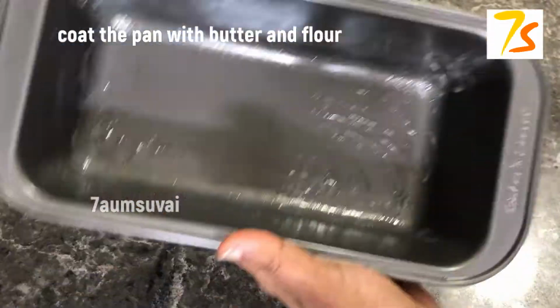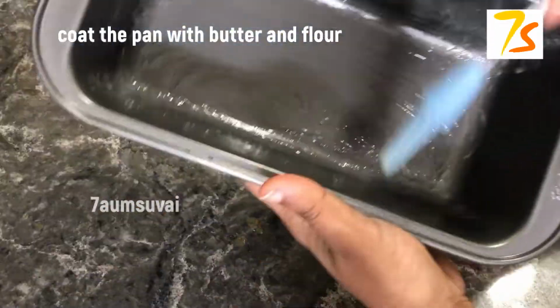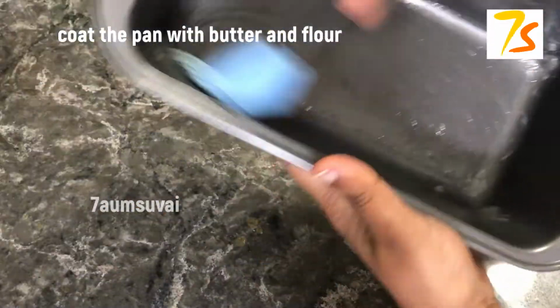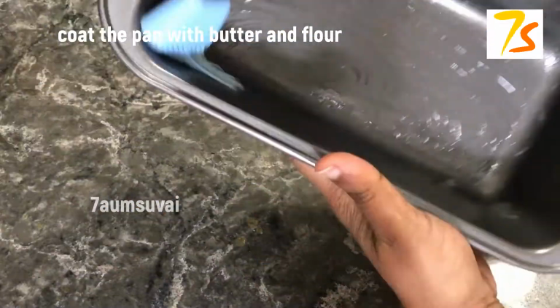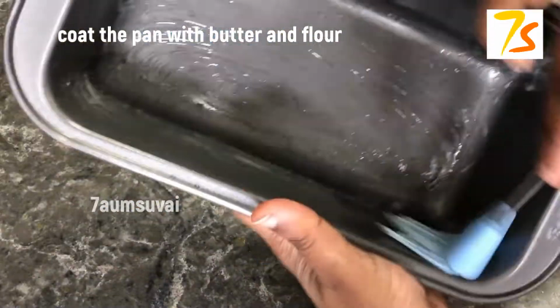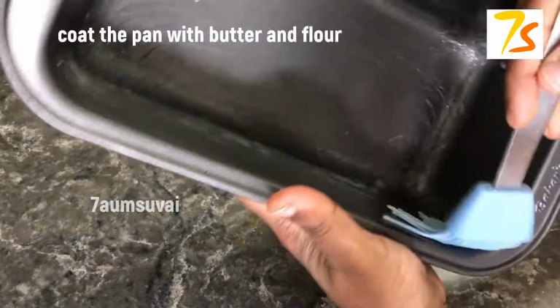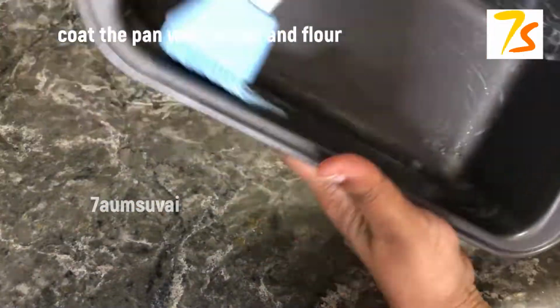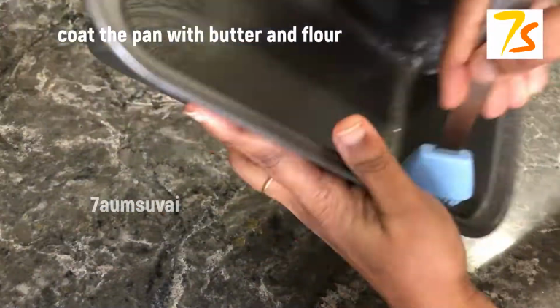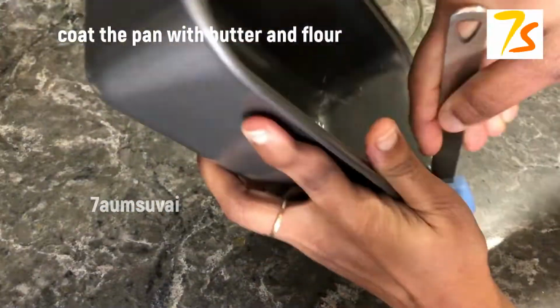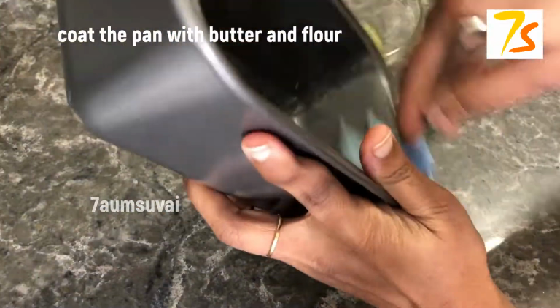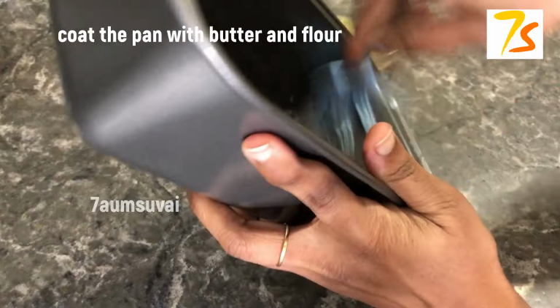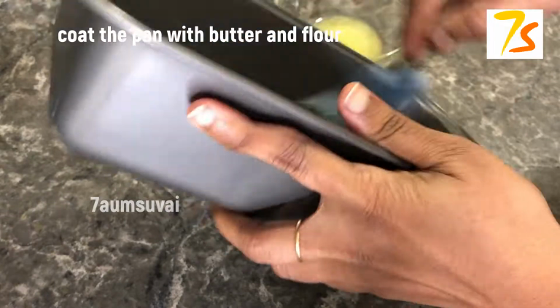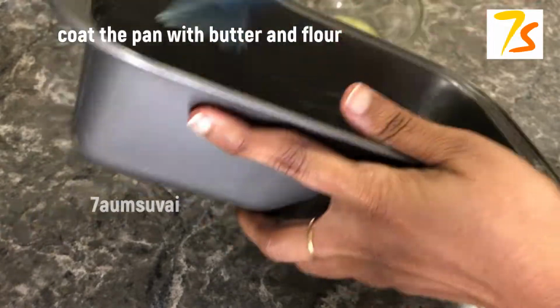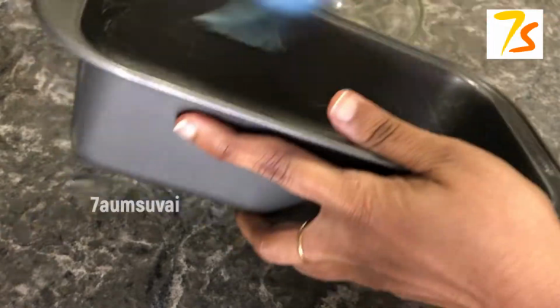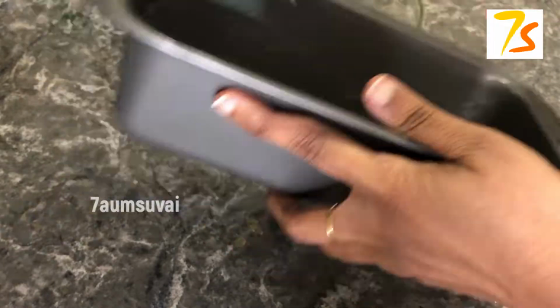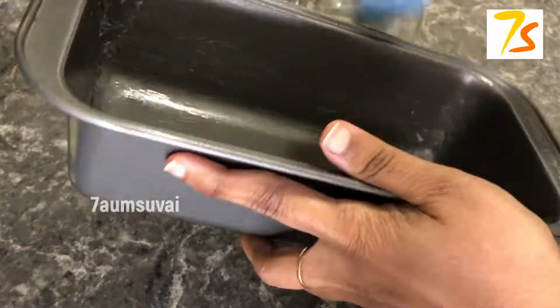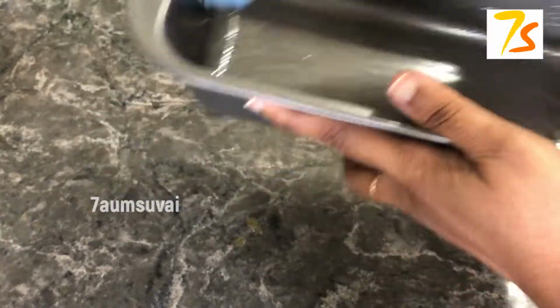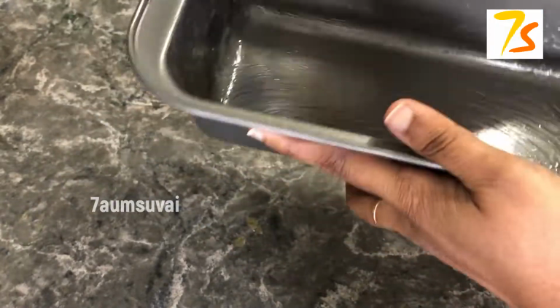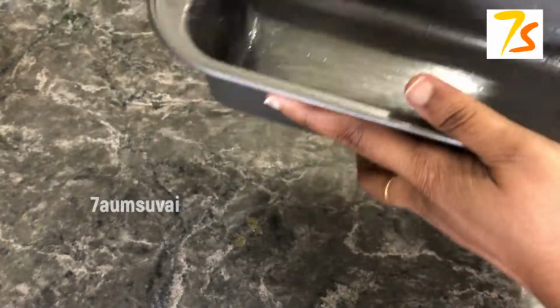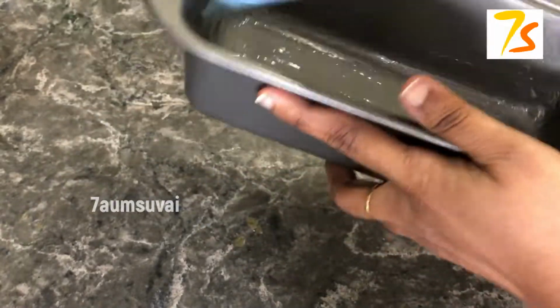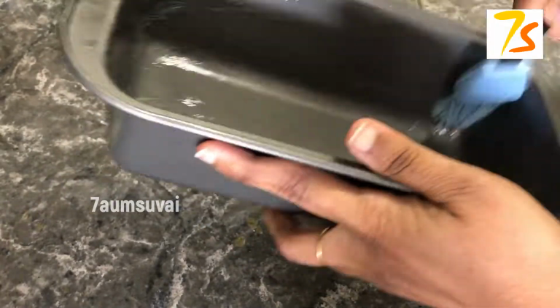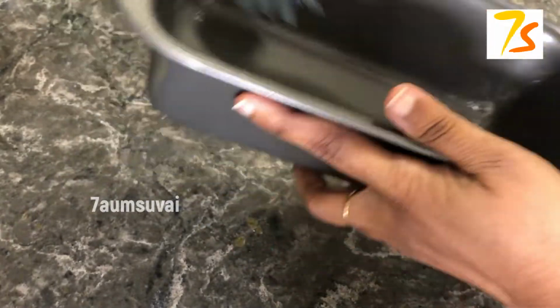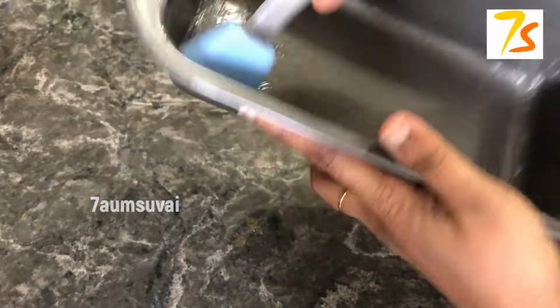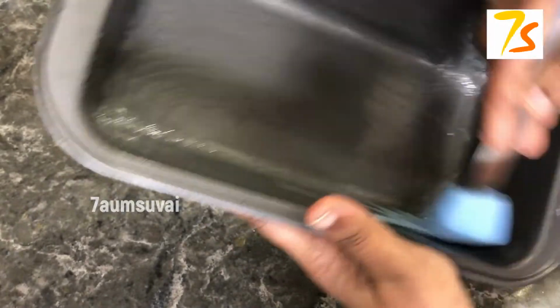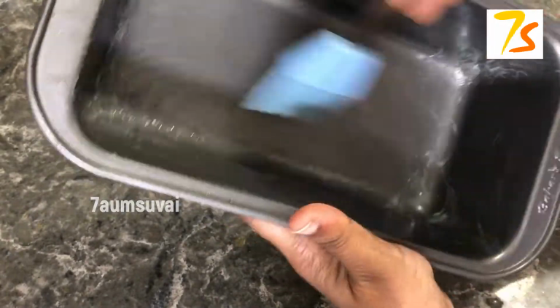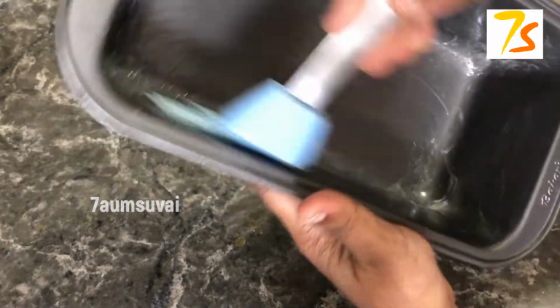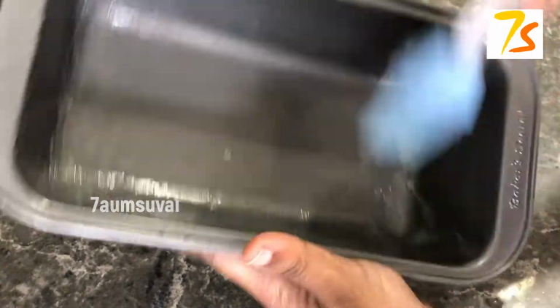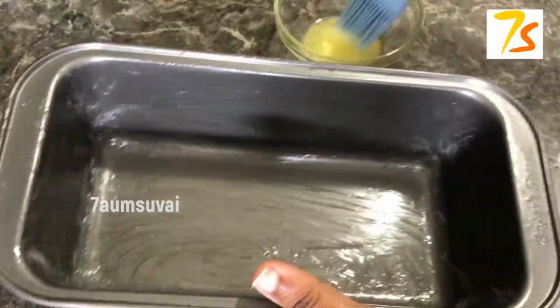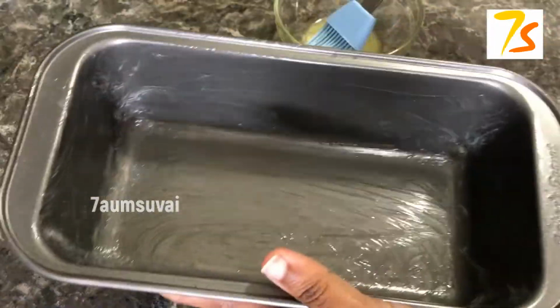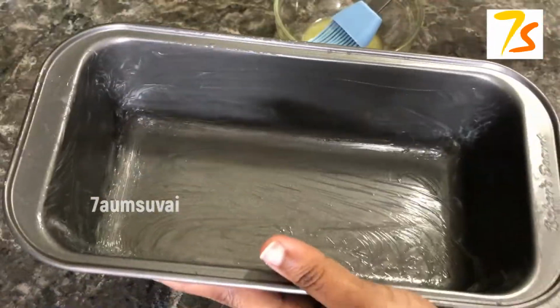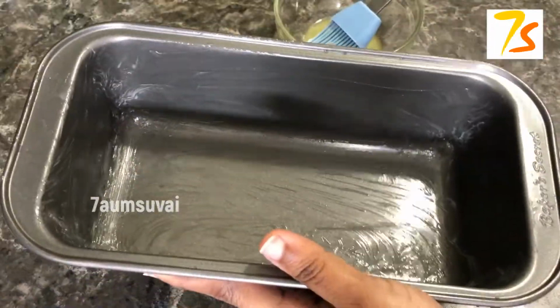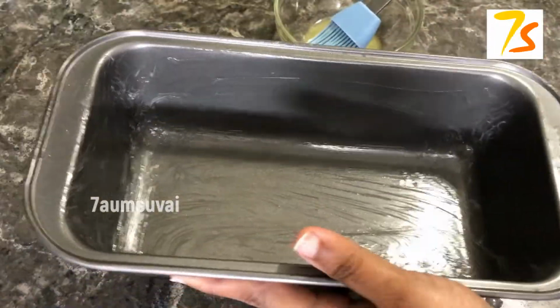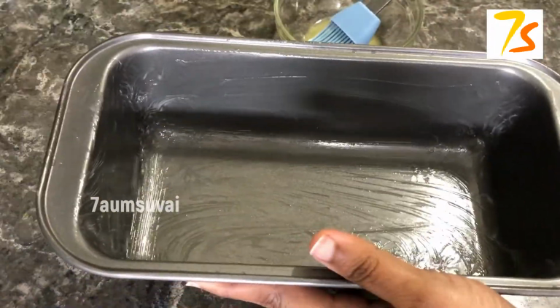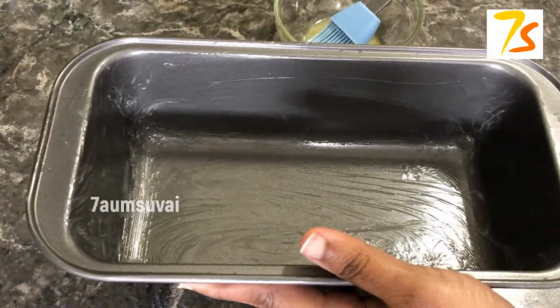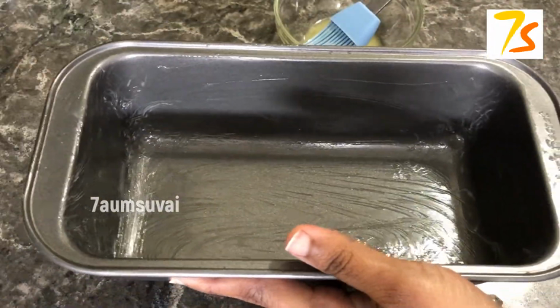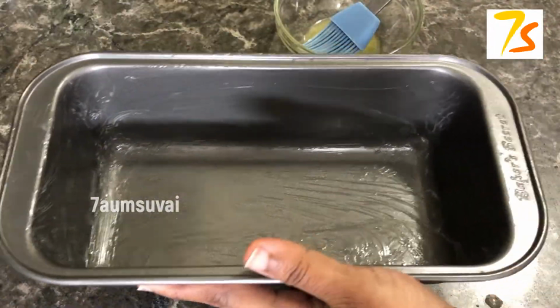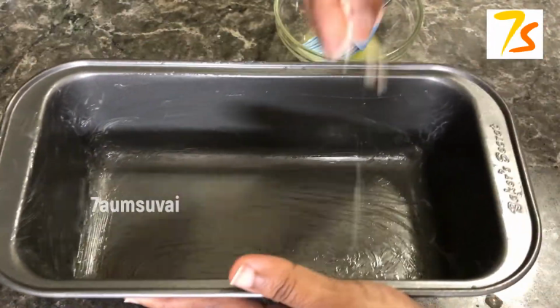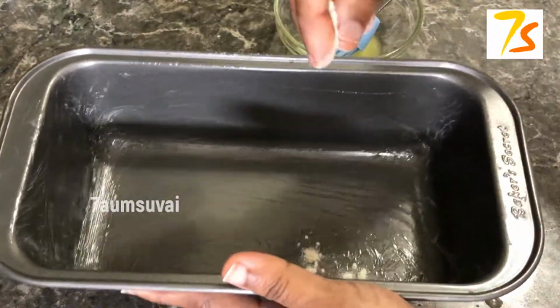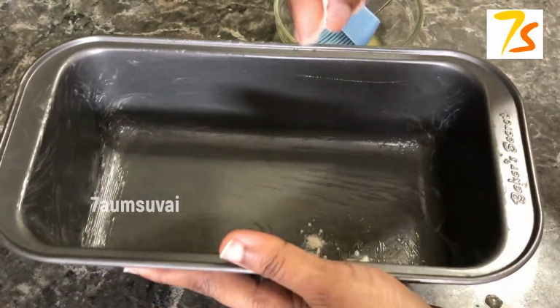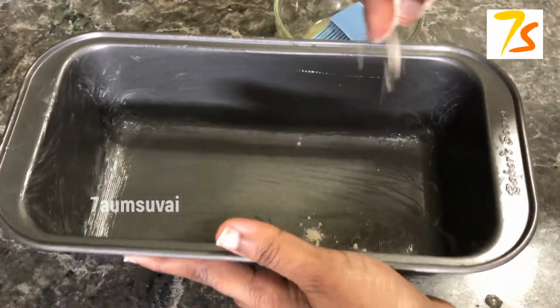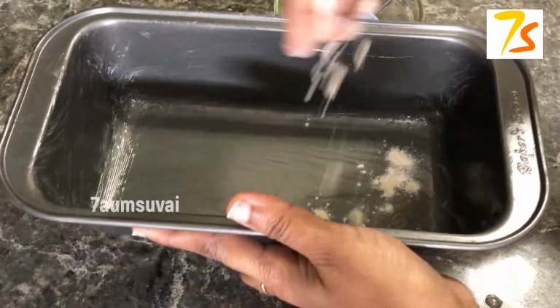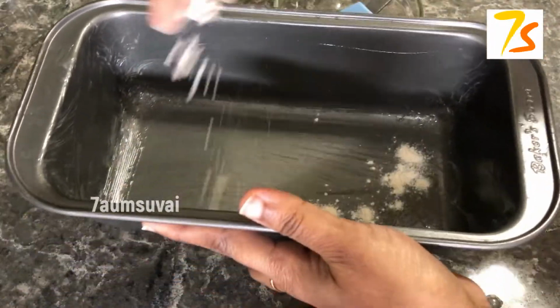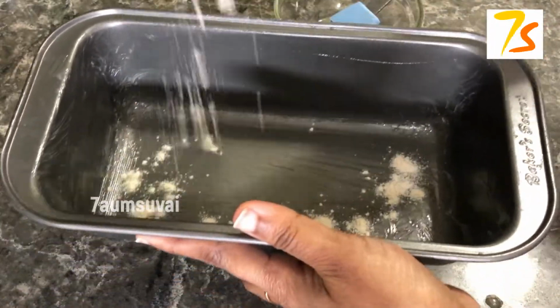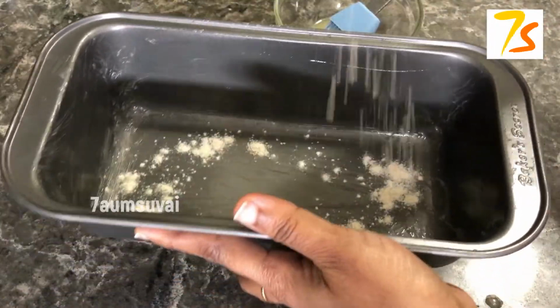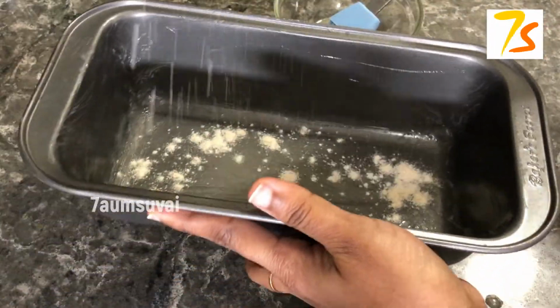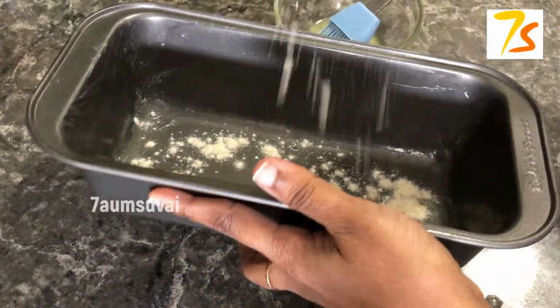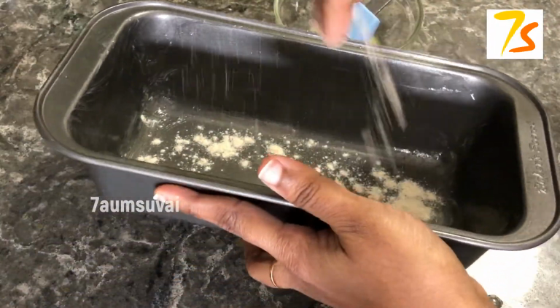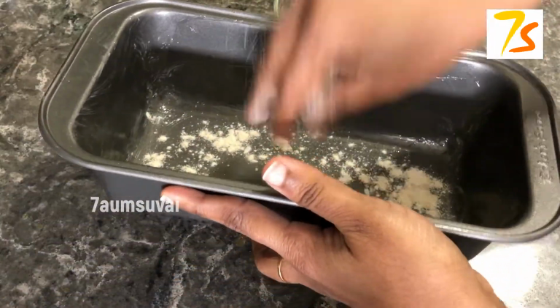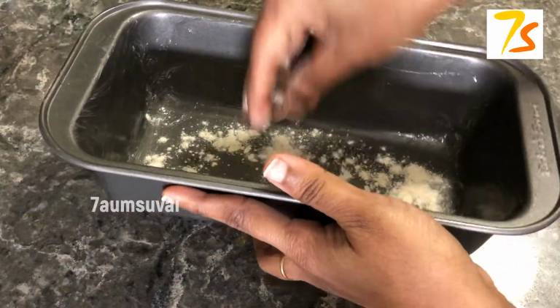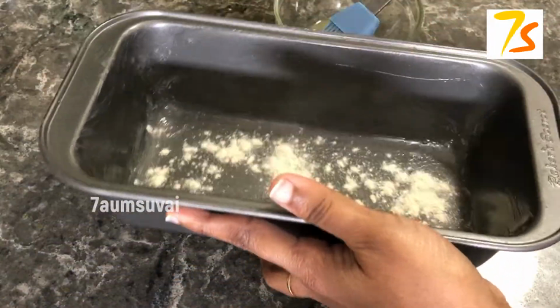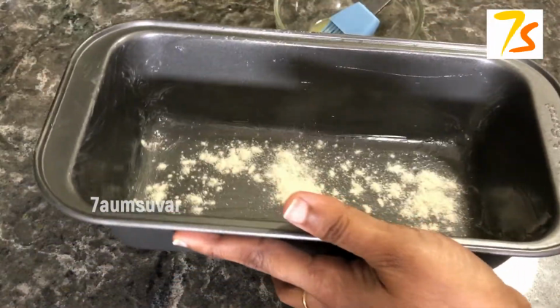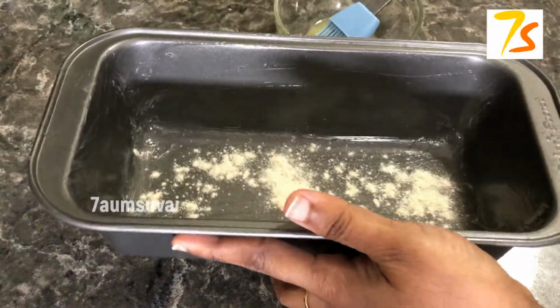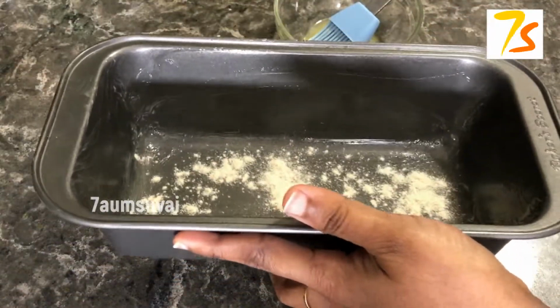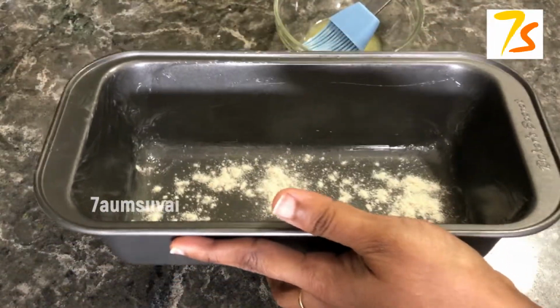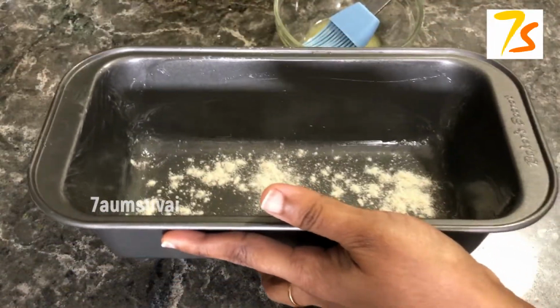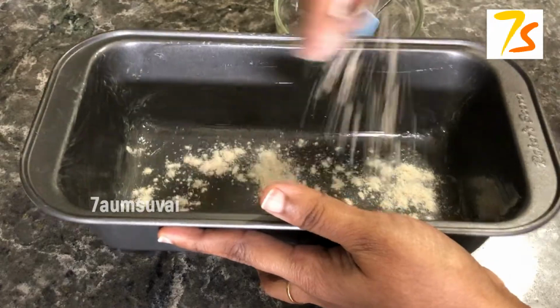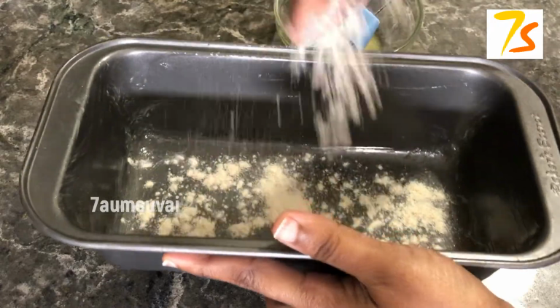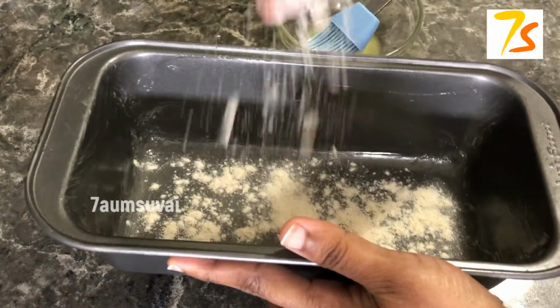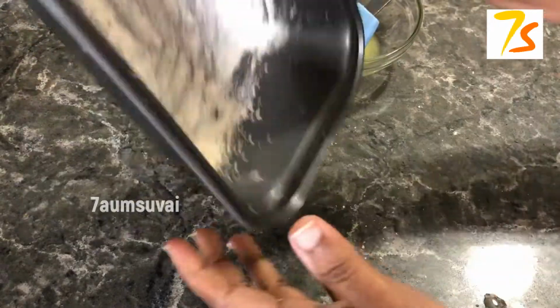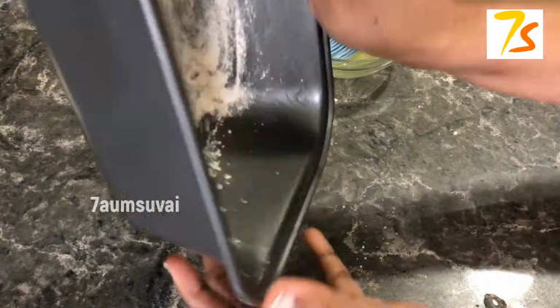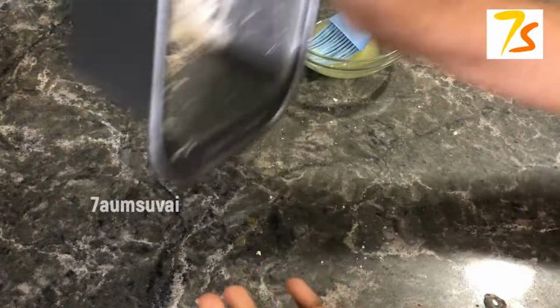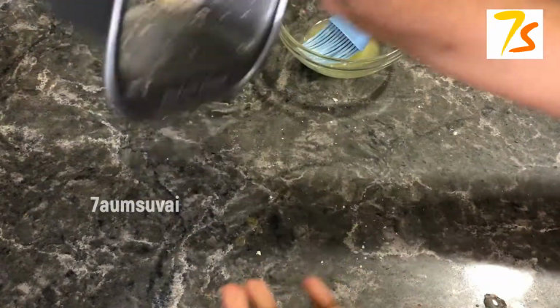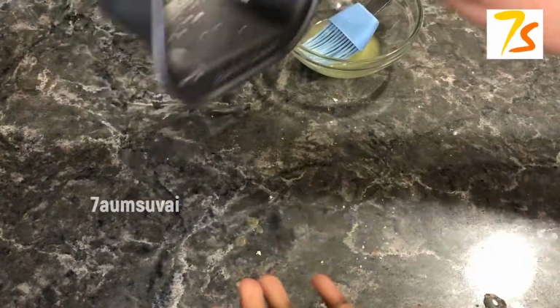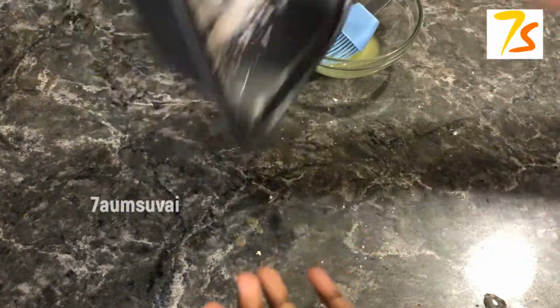We do a little bit of butter — you can put it in a little bit. Let's put it in. All of this goes into the bread.